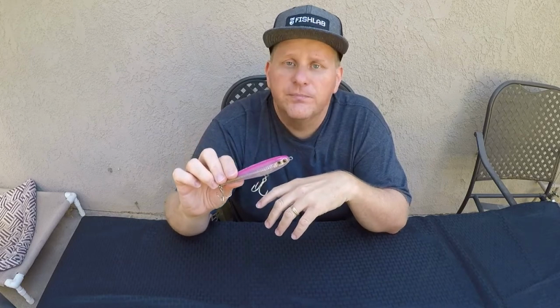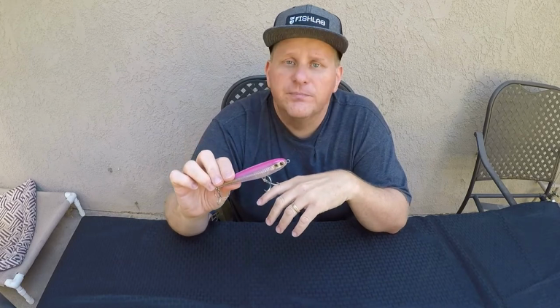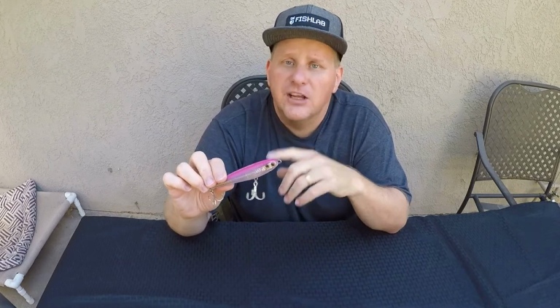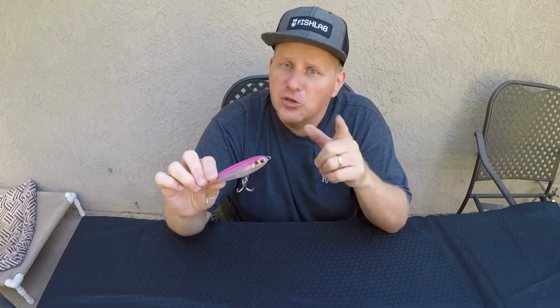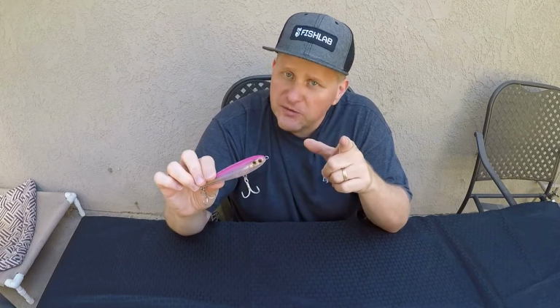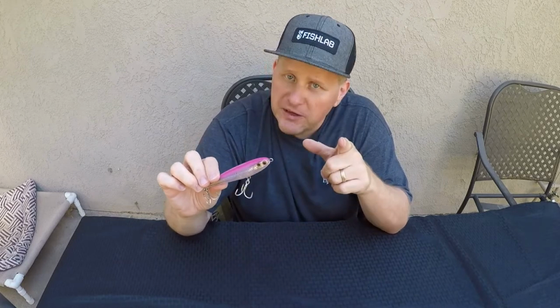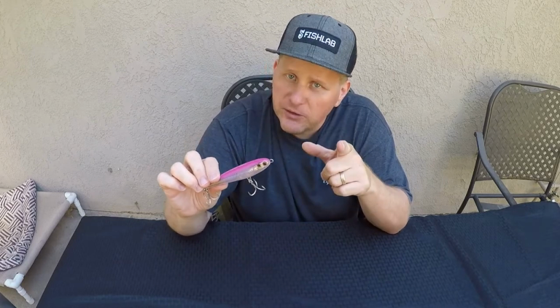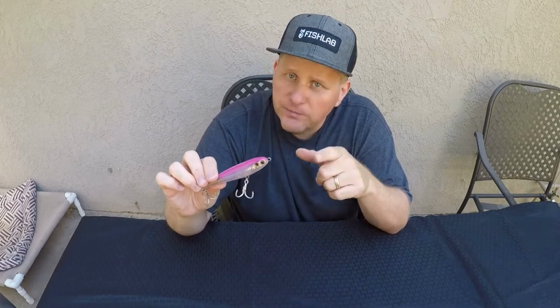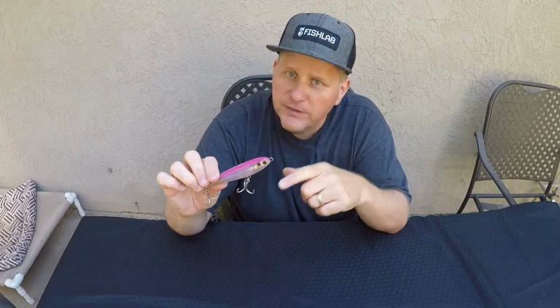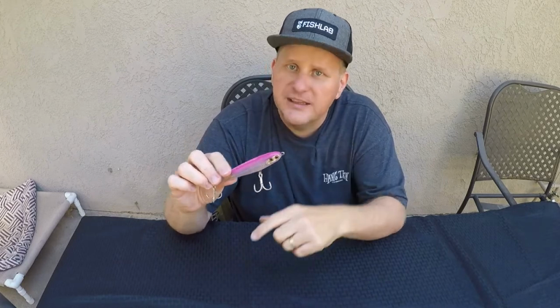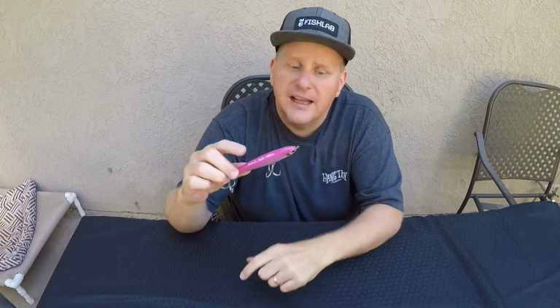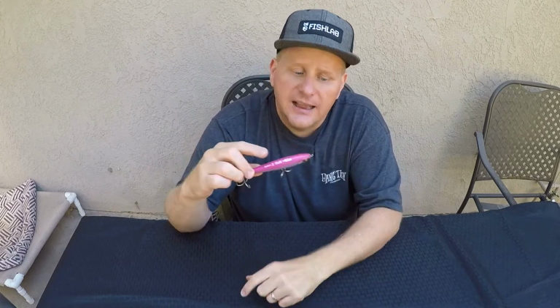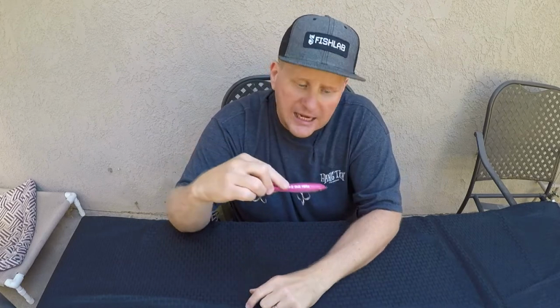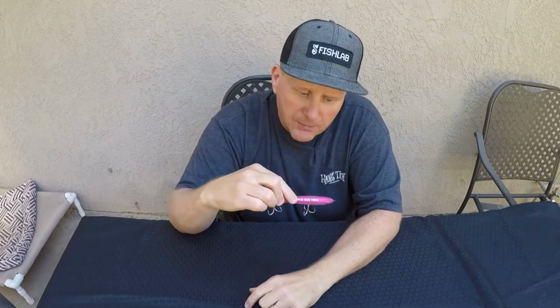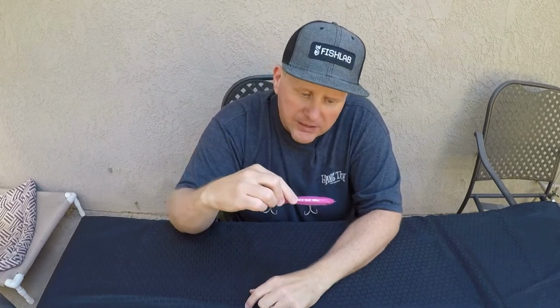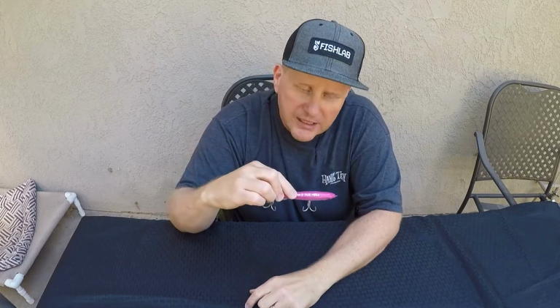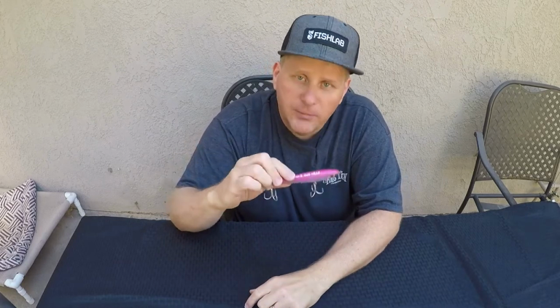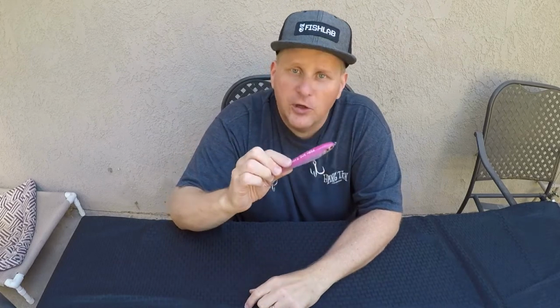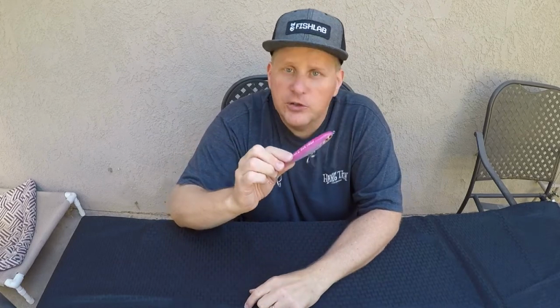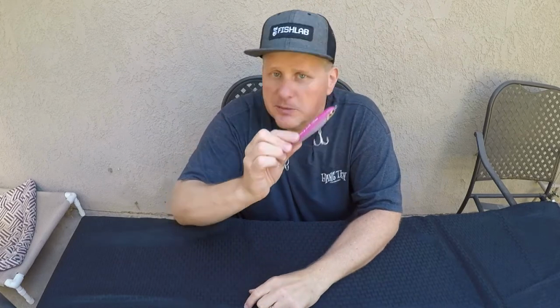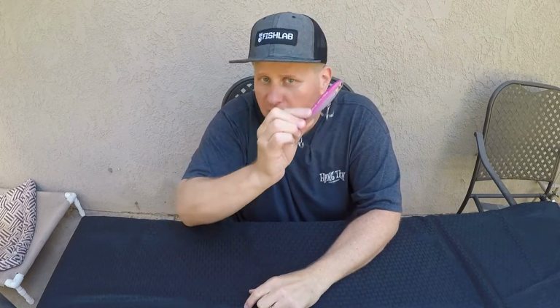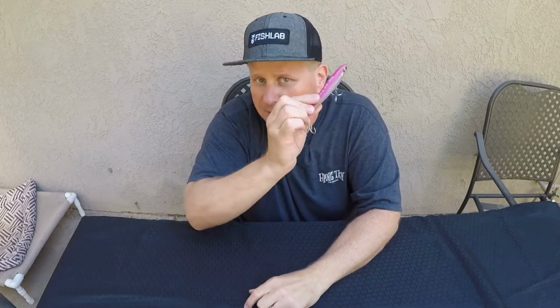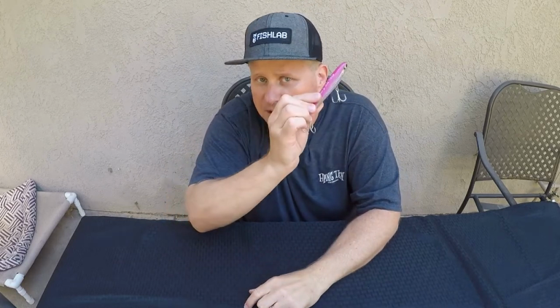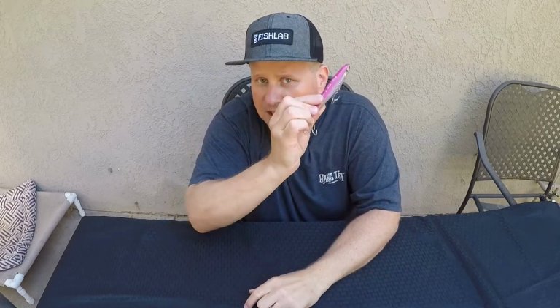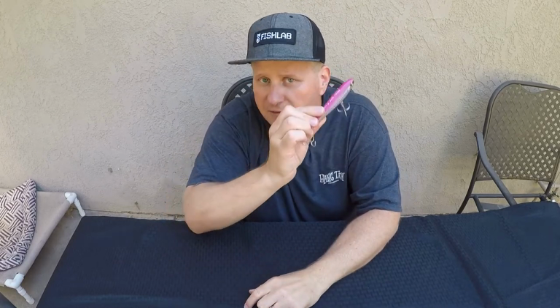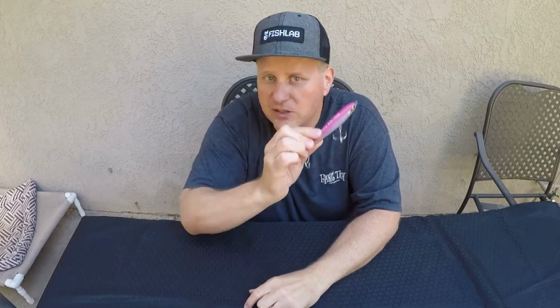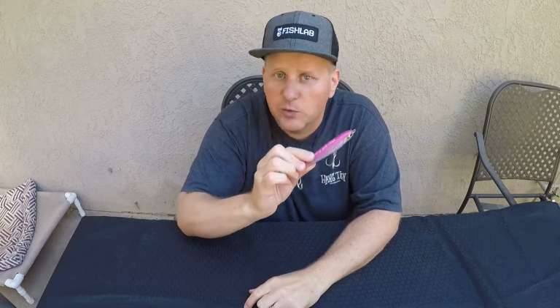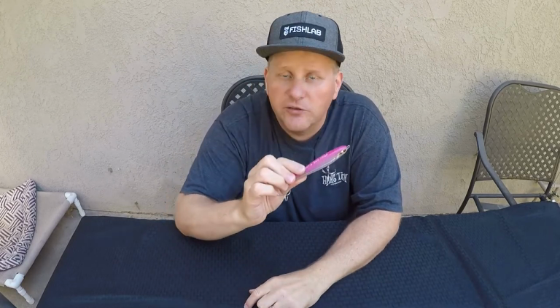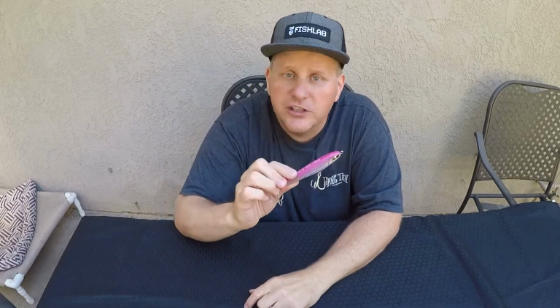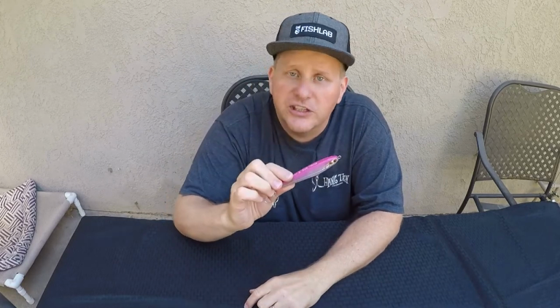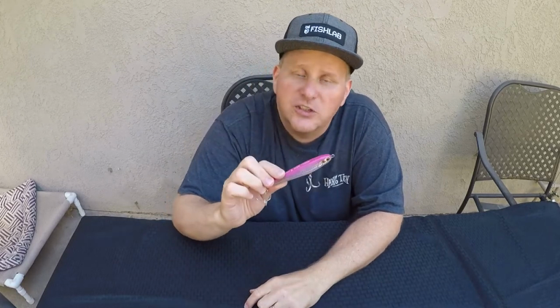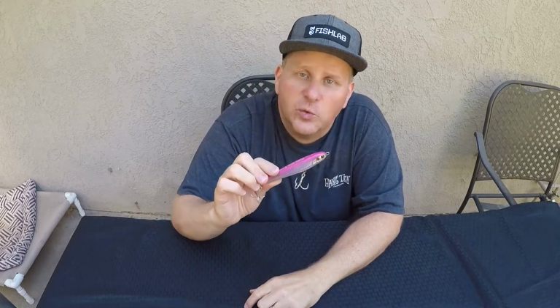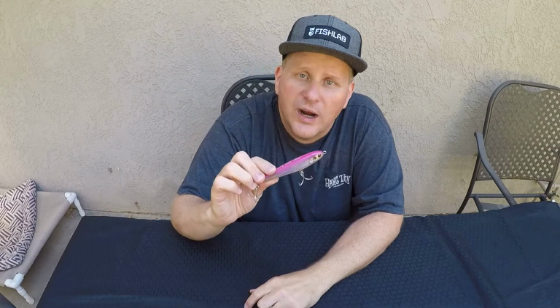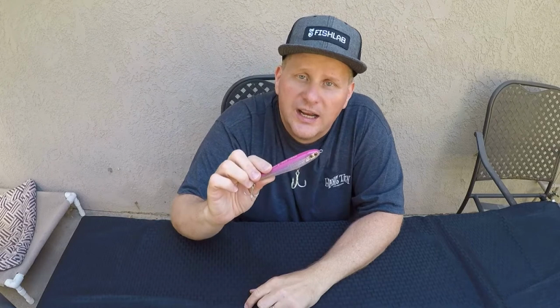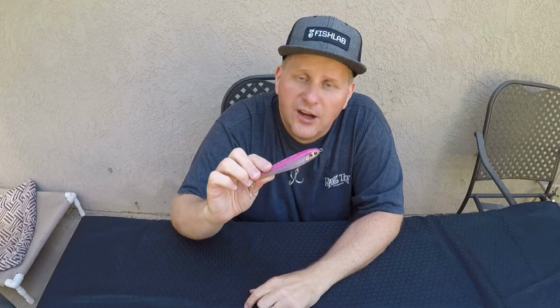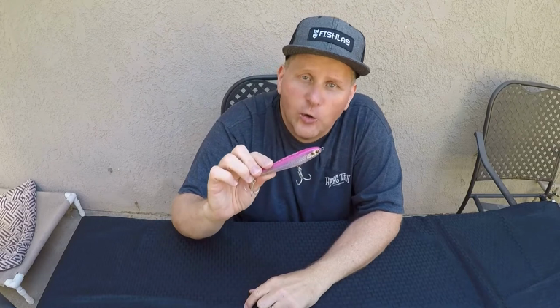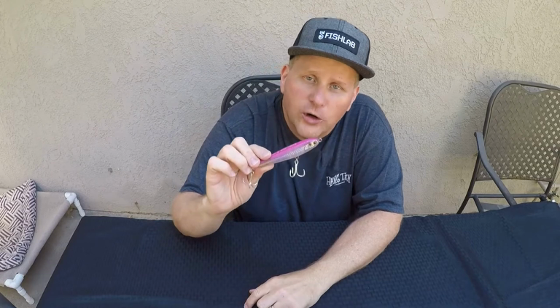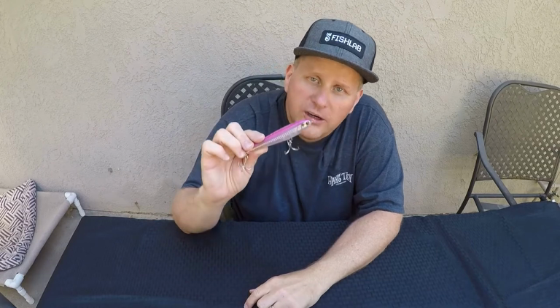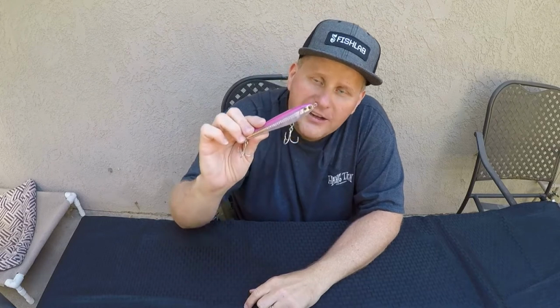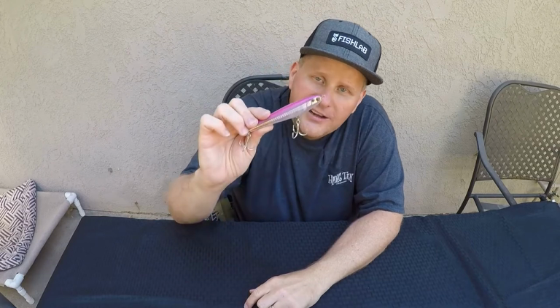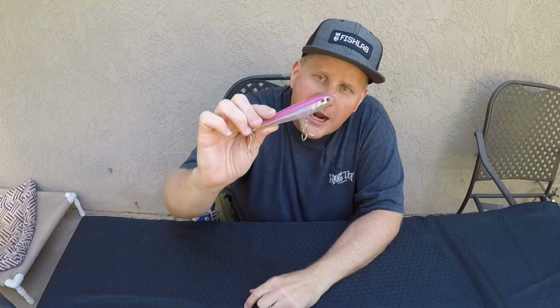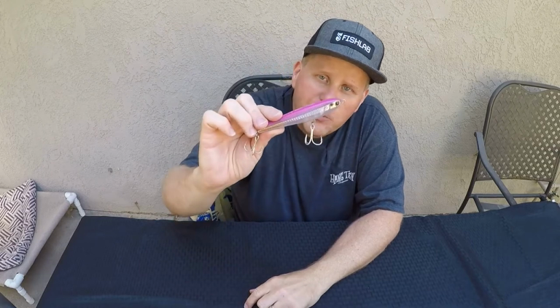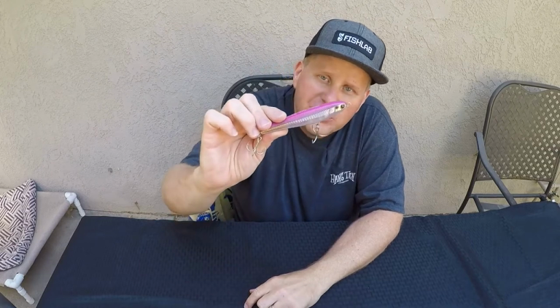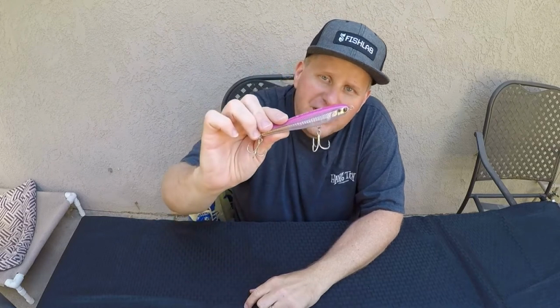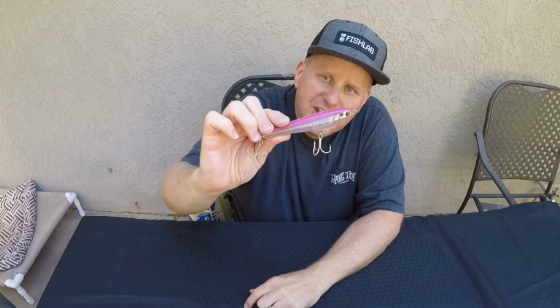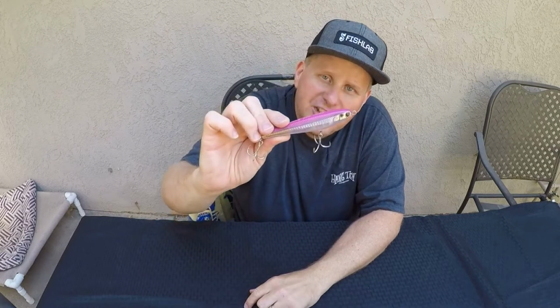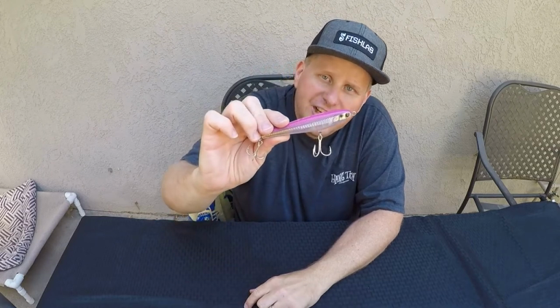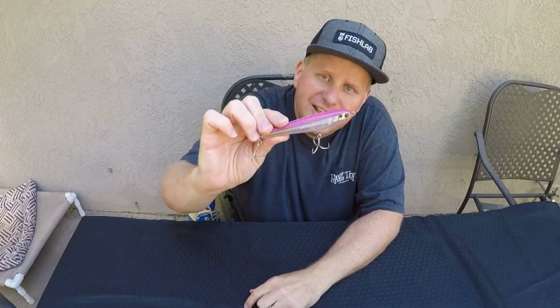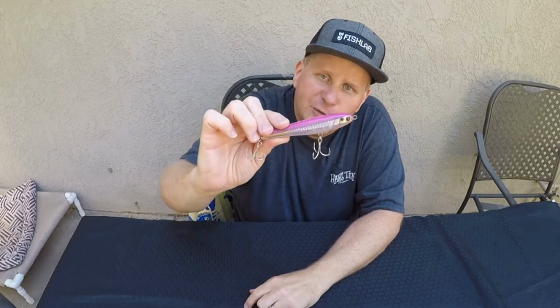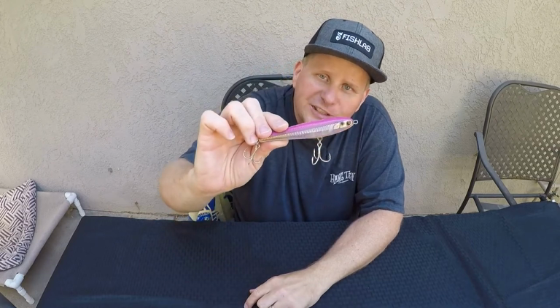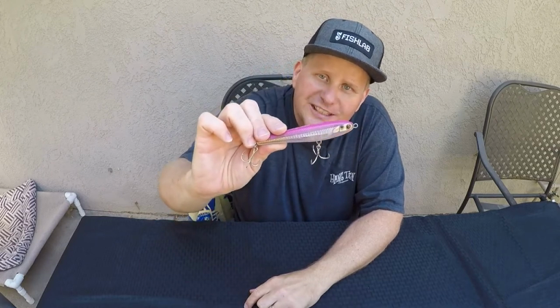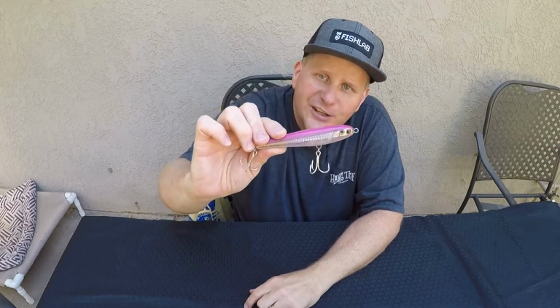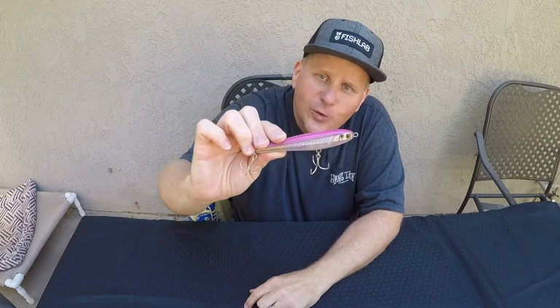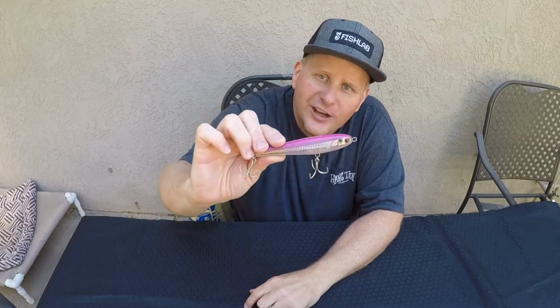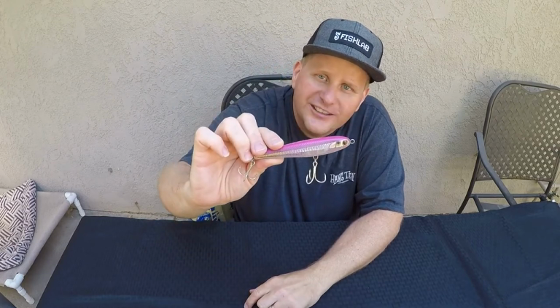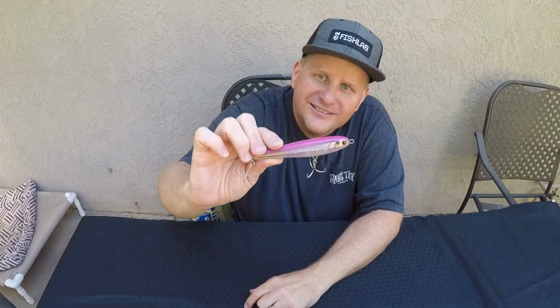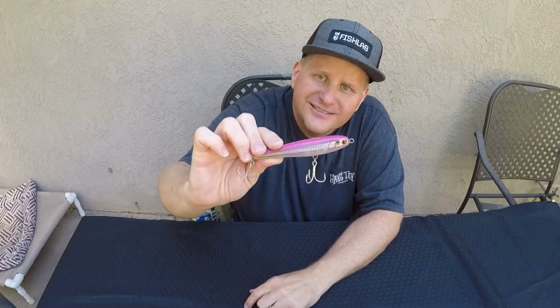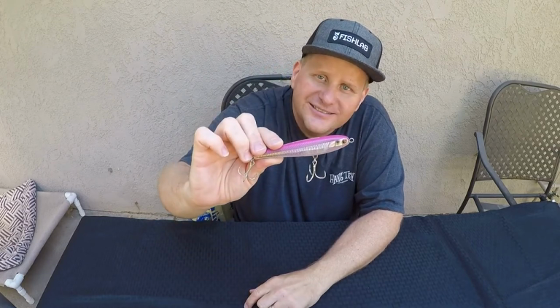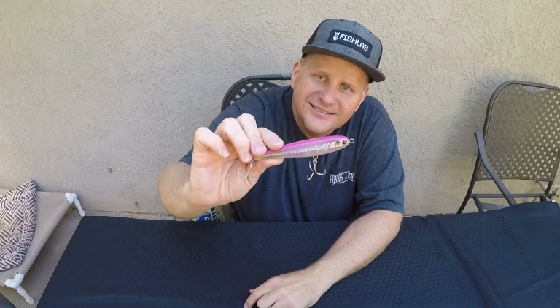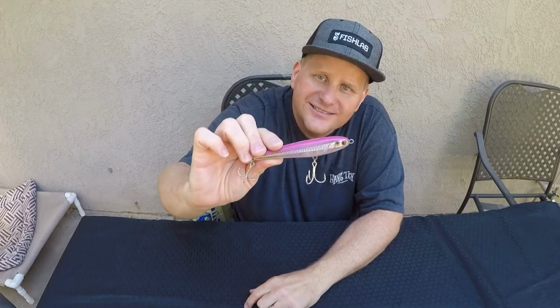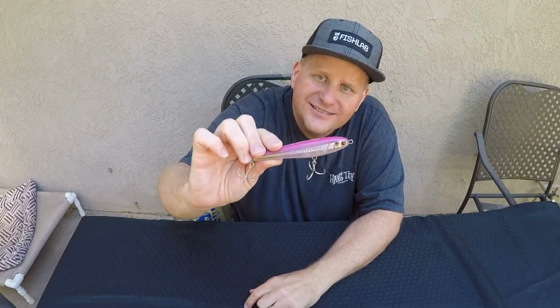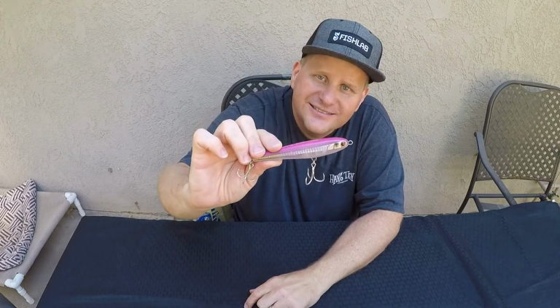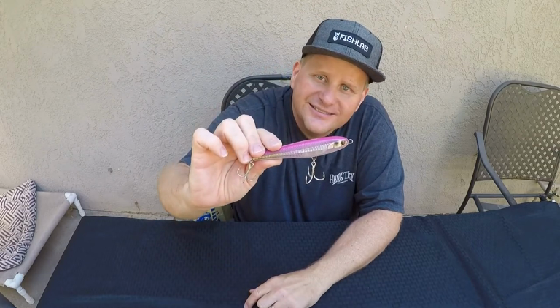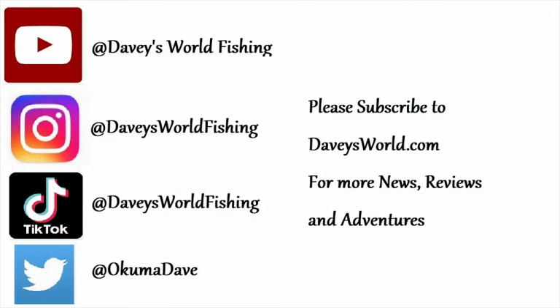Do me a favor — hit that like button down below and subscribe to Davey's World Fishing in this right-hand corner. I appreciate y'all checking in, and we'll see you on the water.